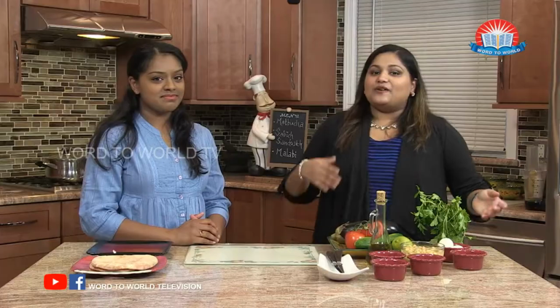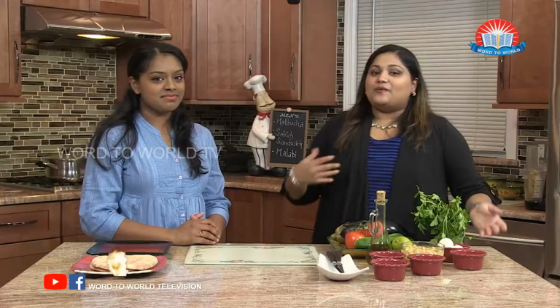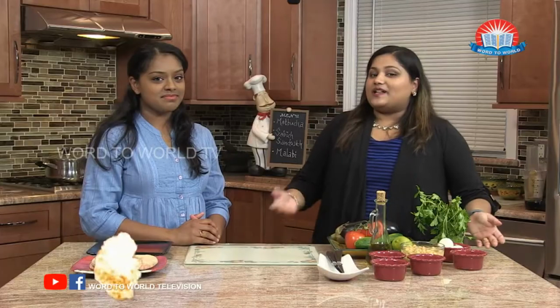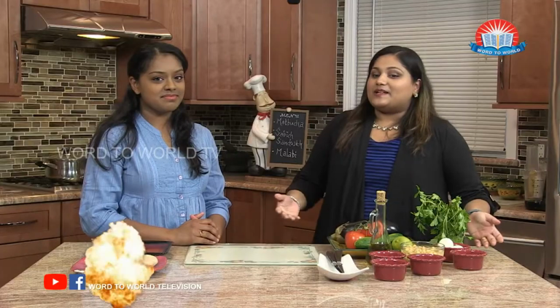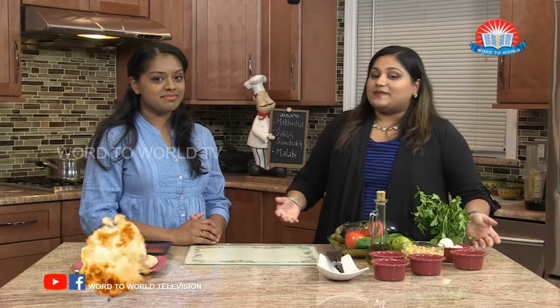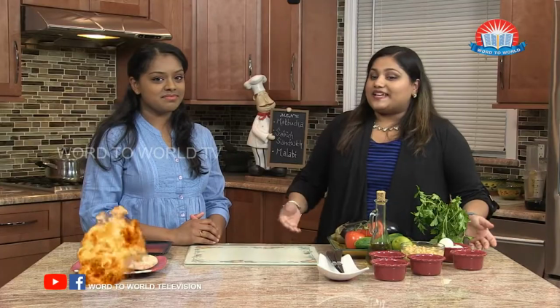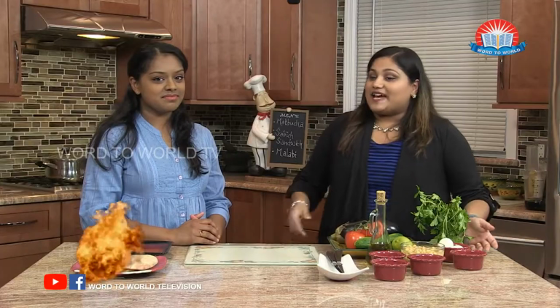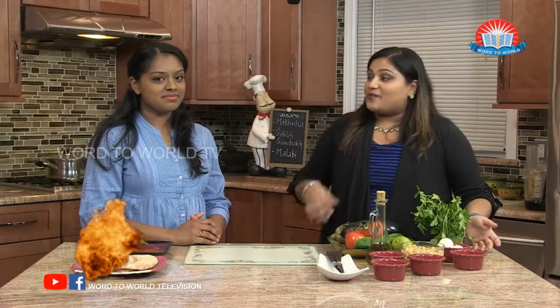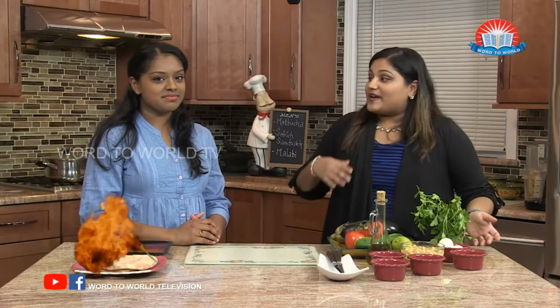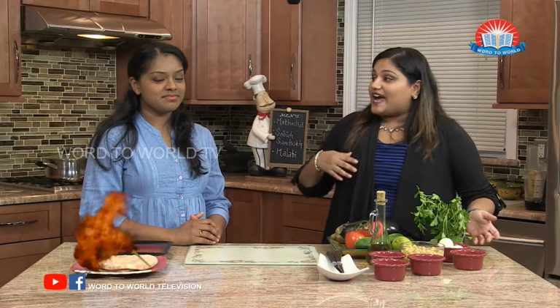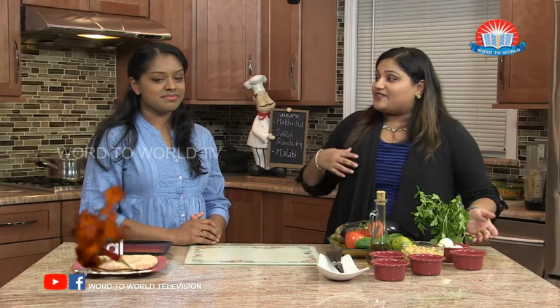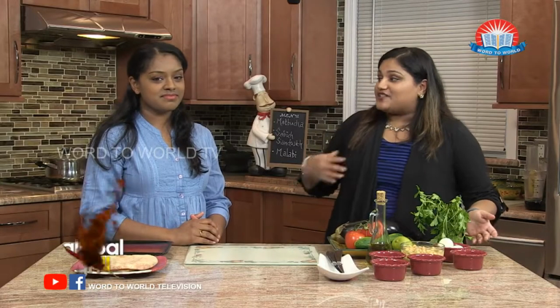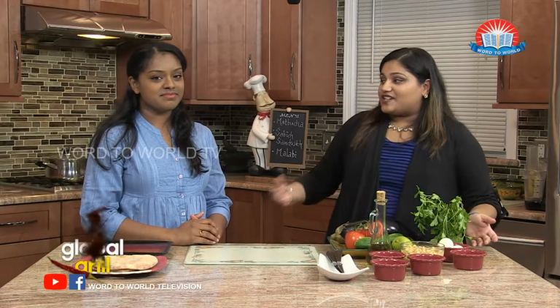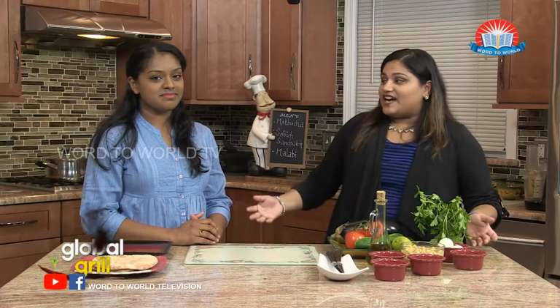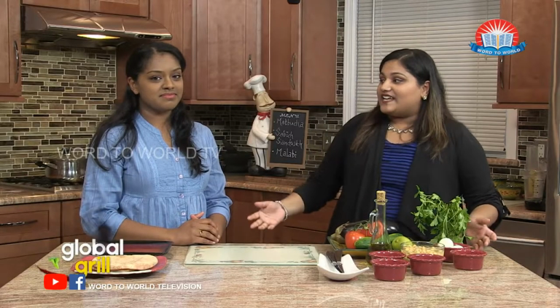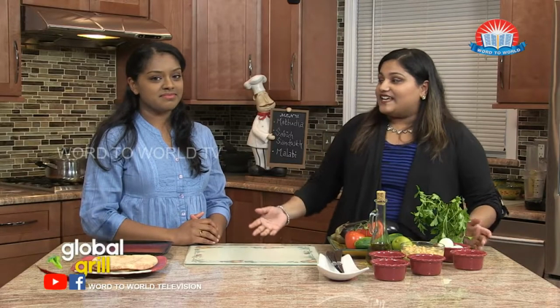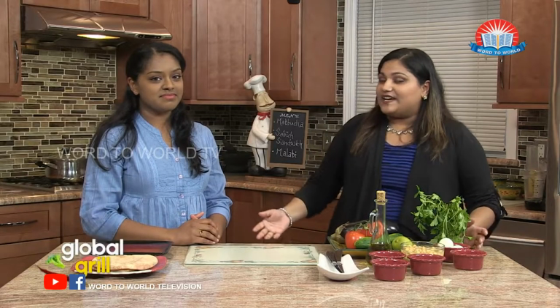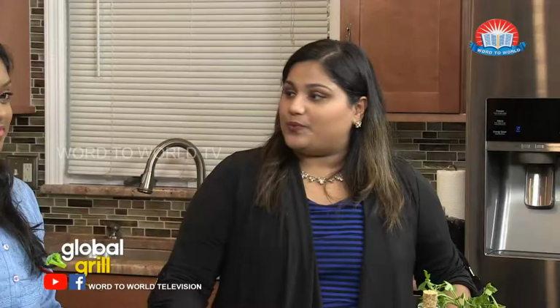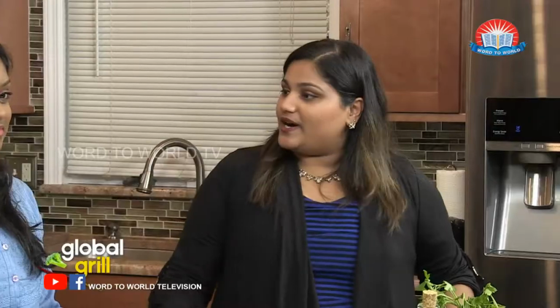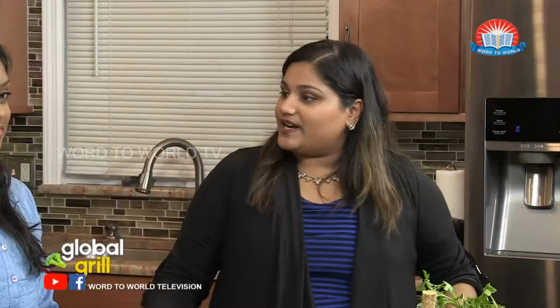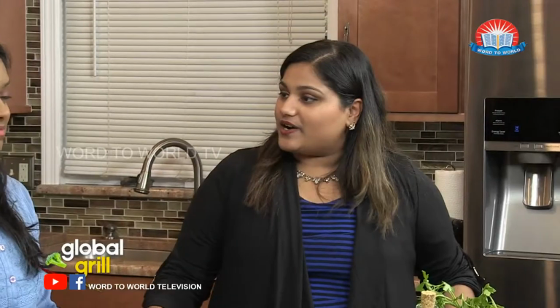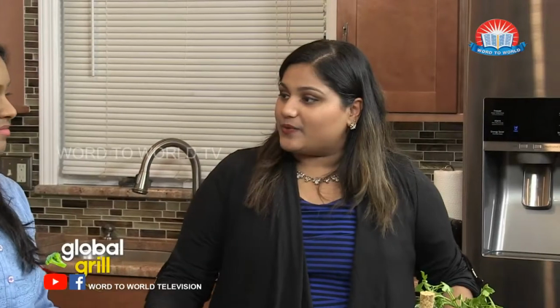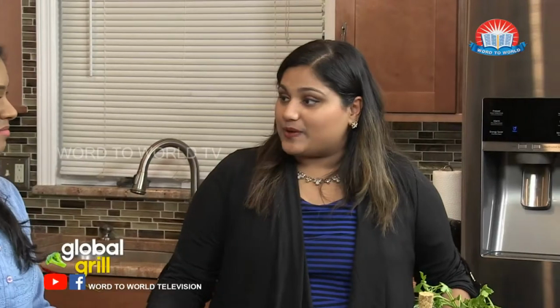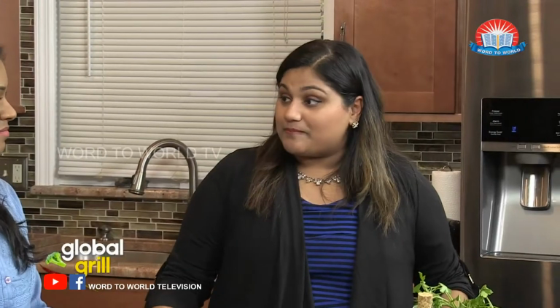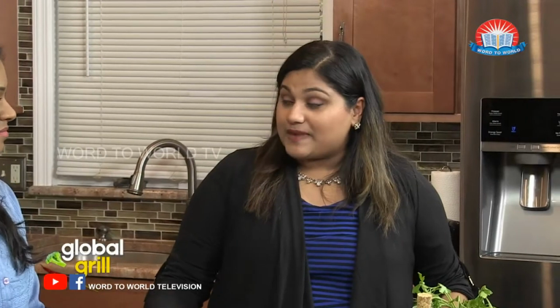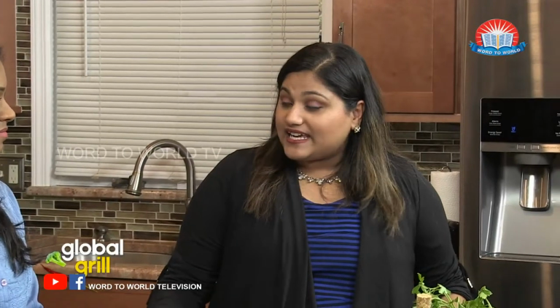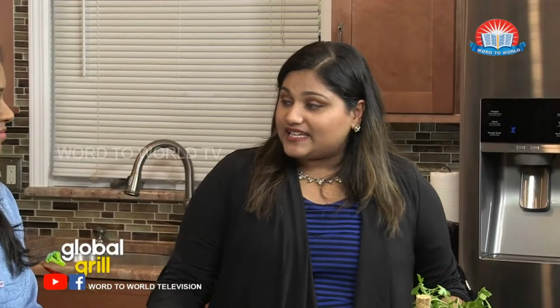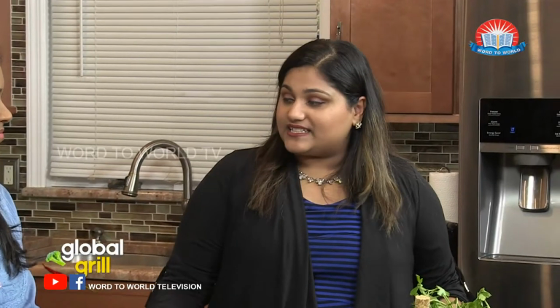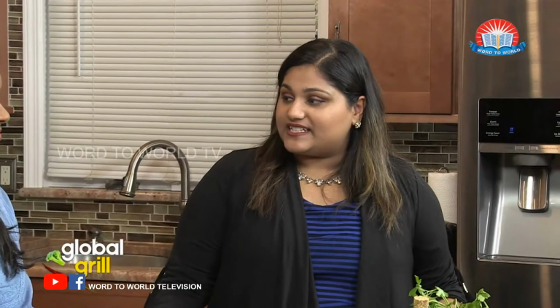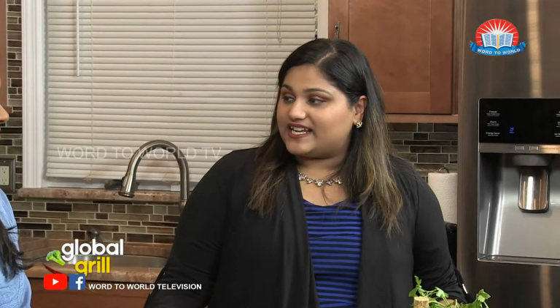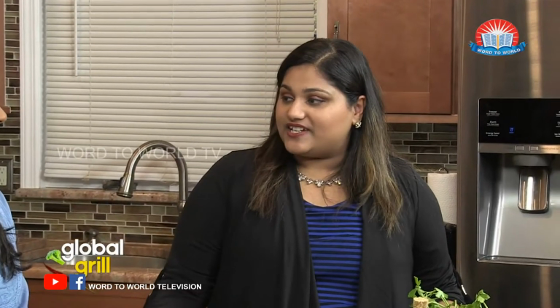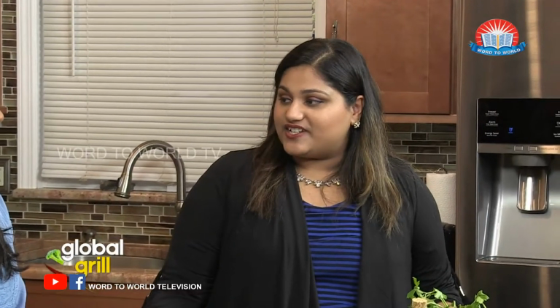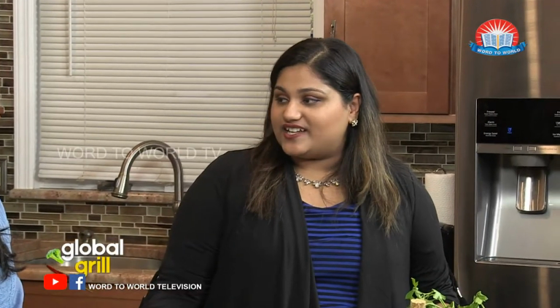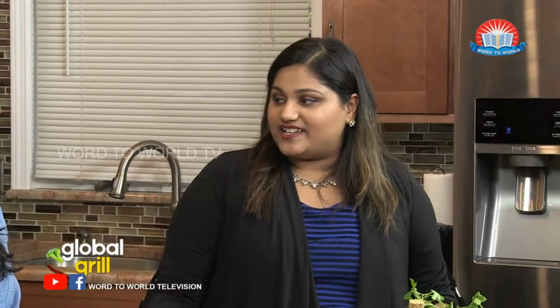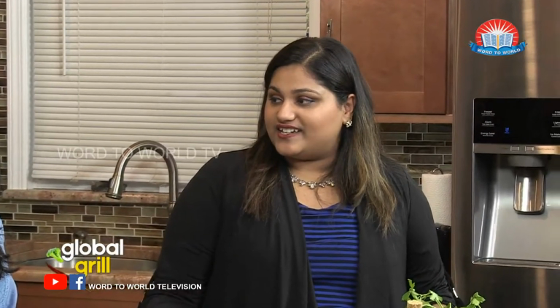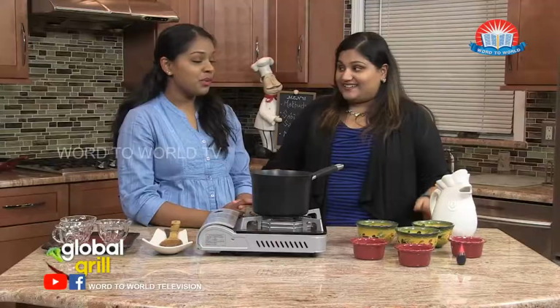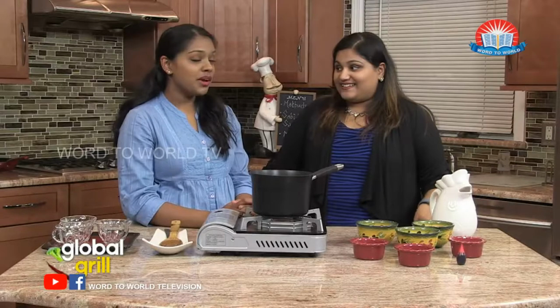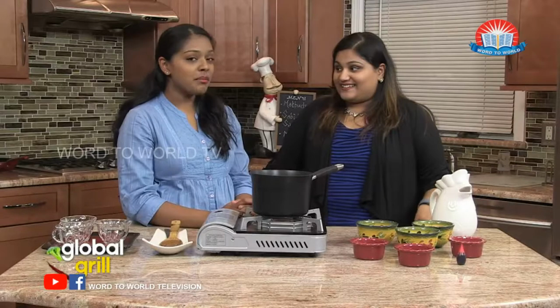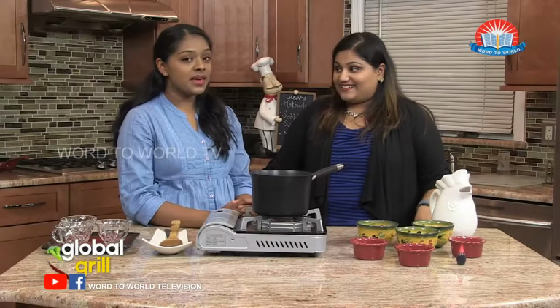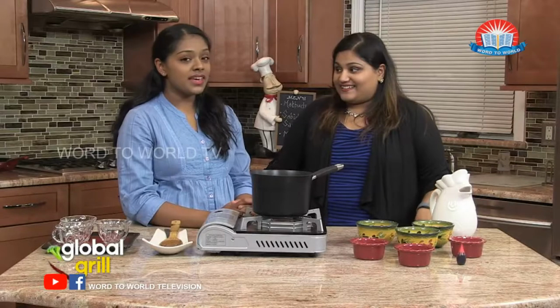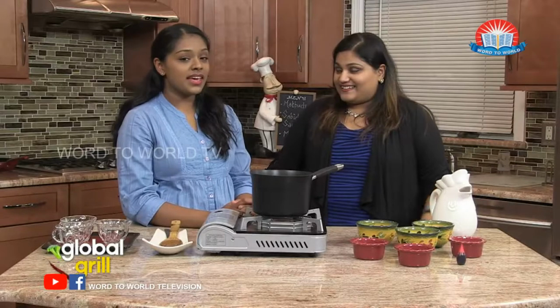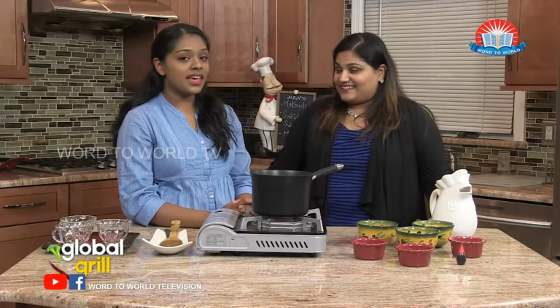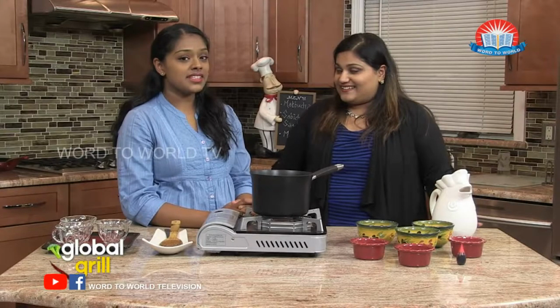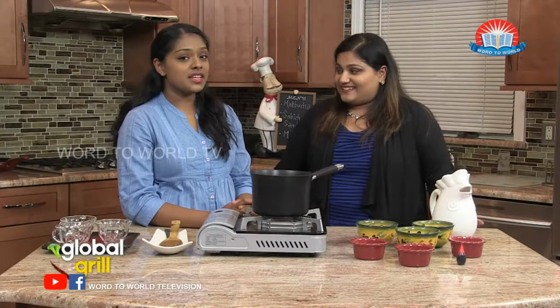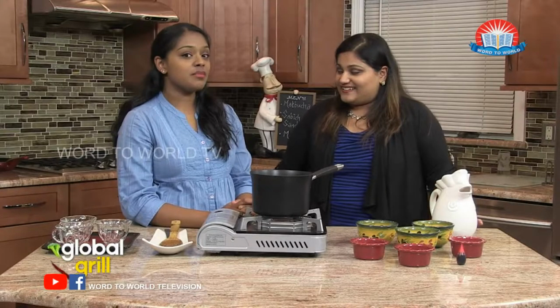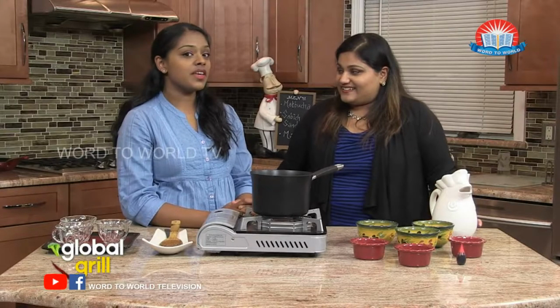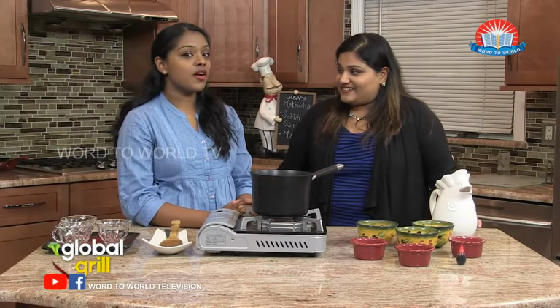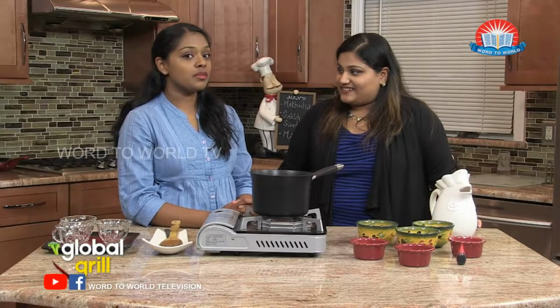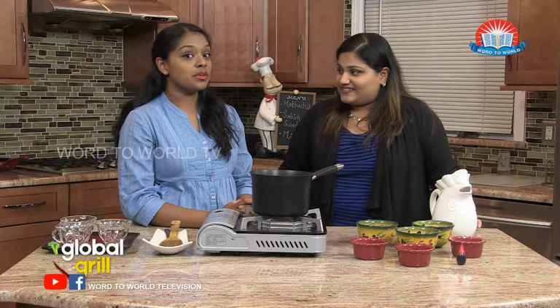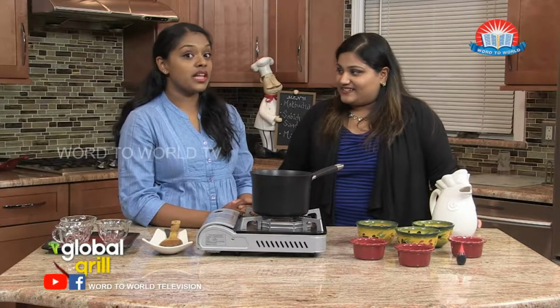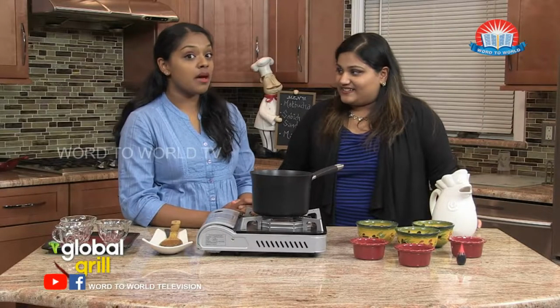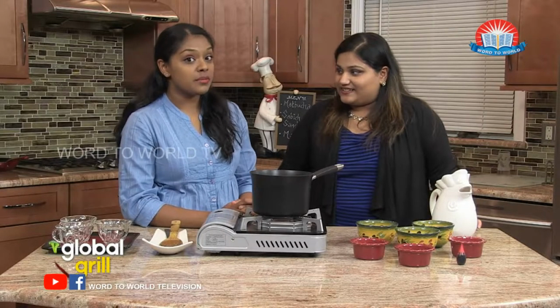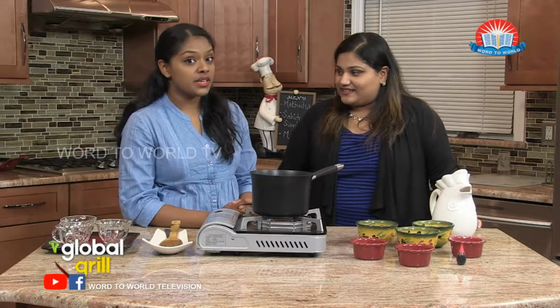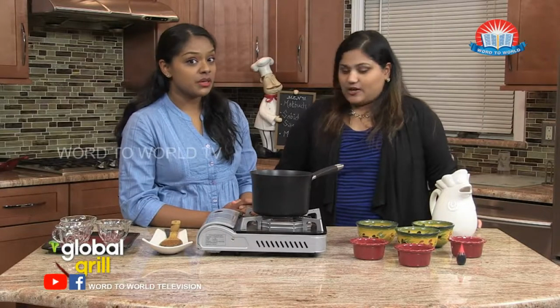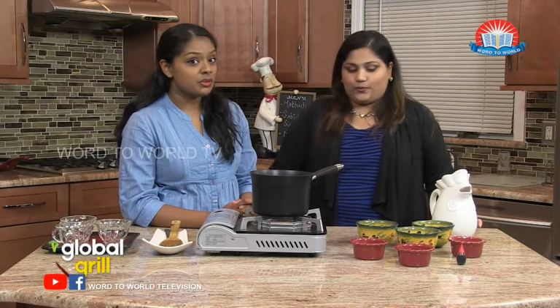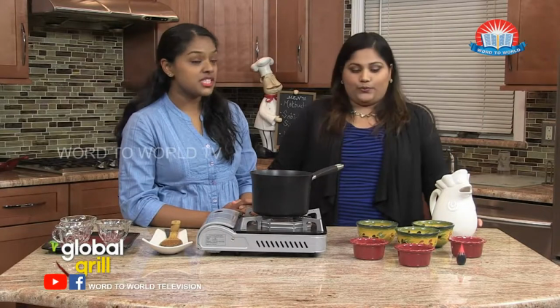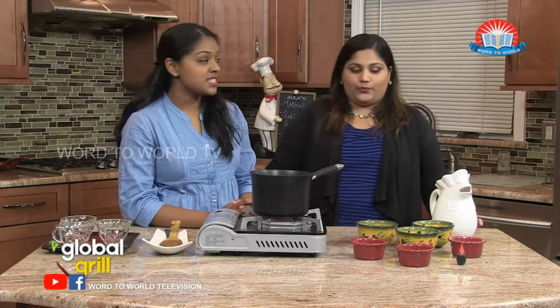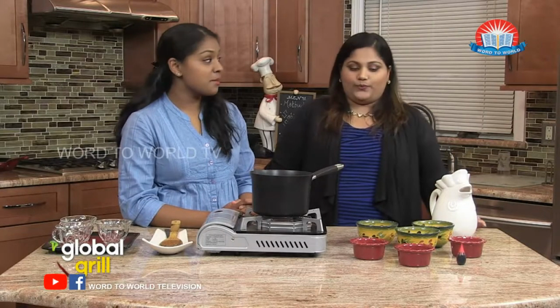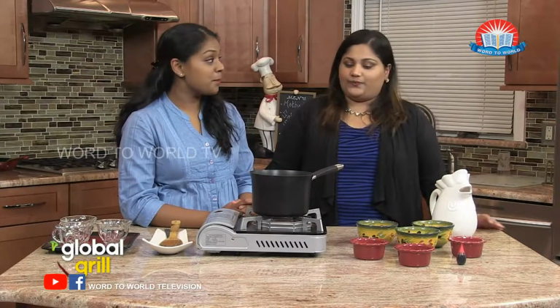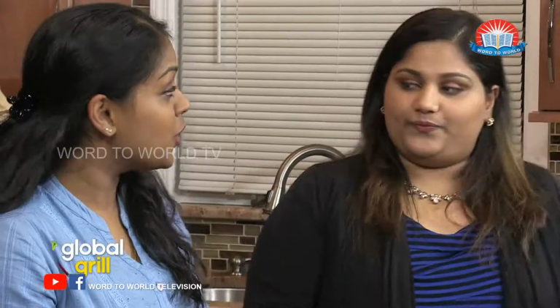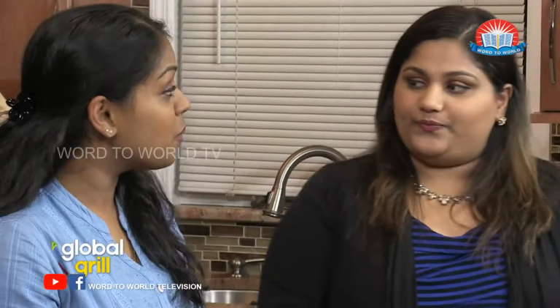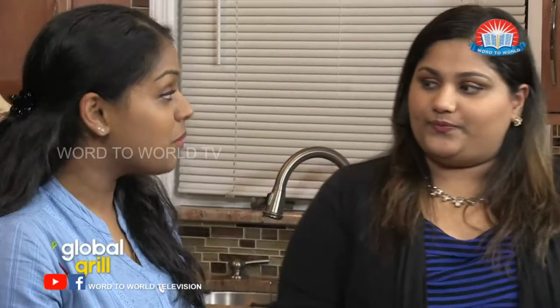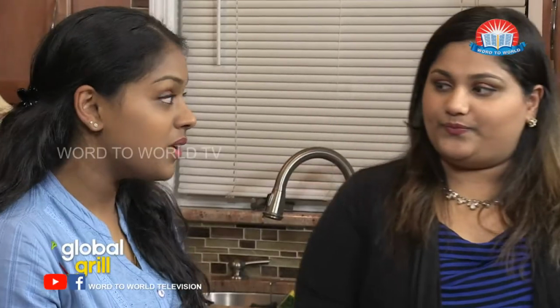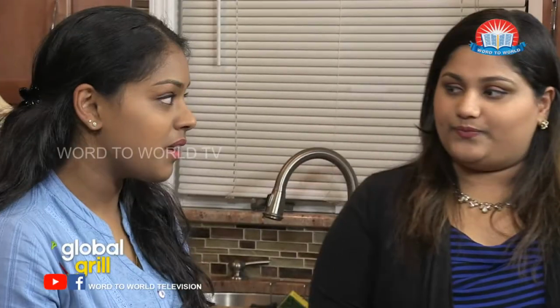Welcome again. We have Shani here. What are we making today, Shani? We are making something called Malabi, which is a milk pudding.